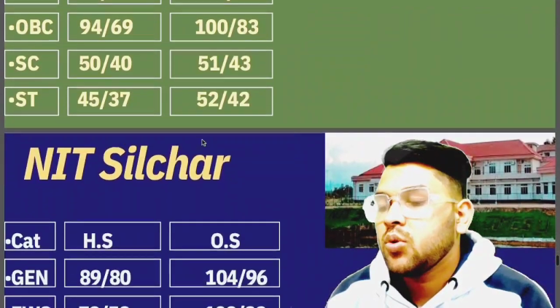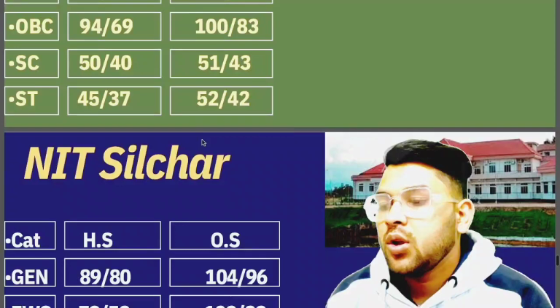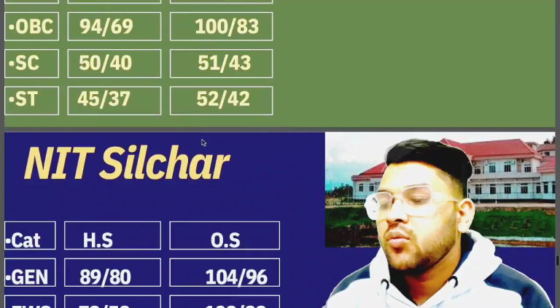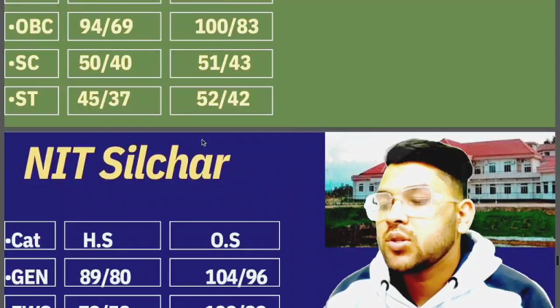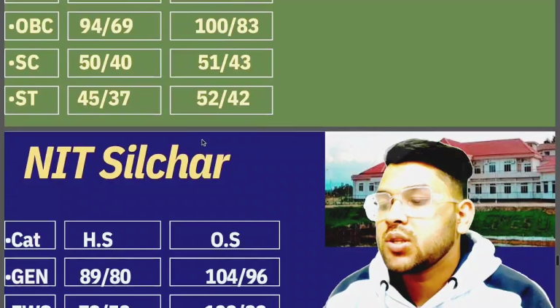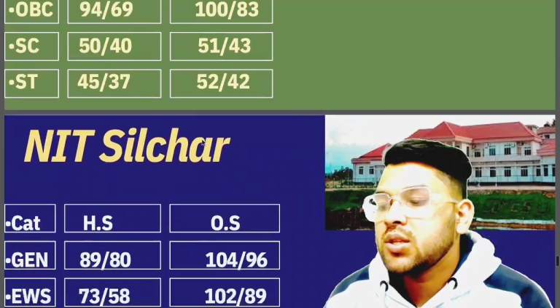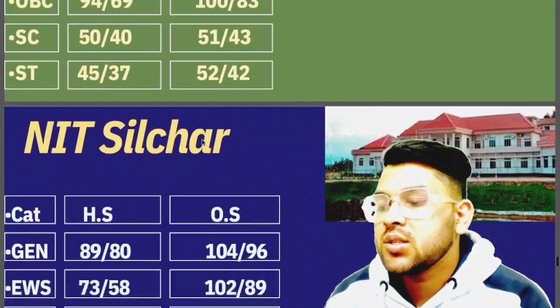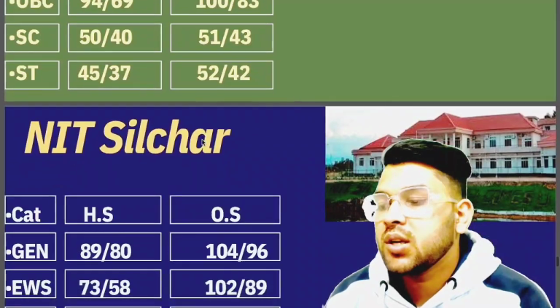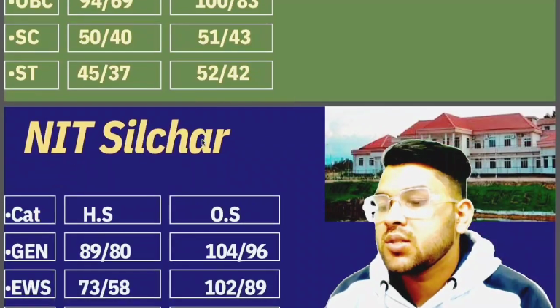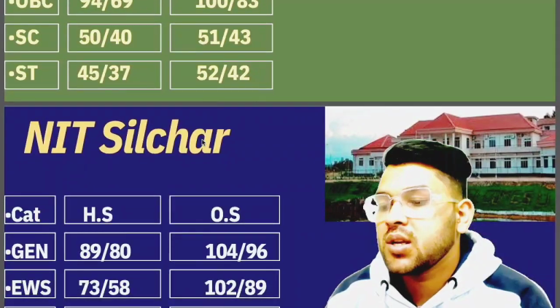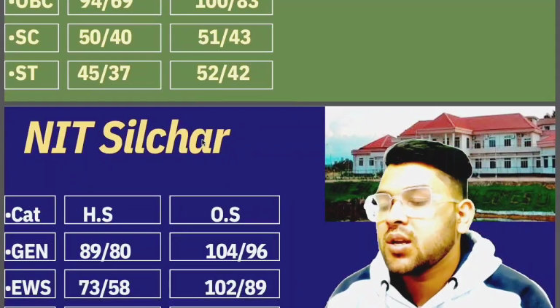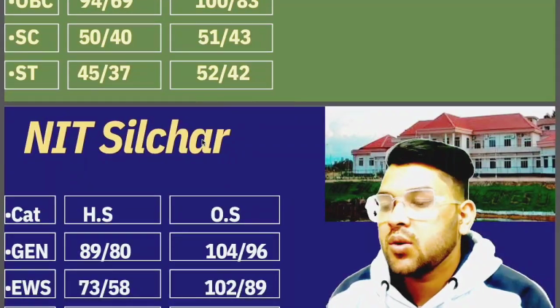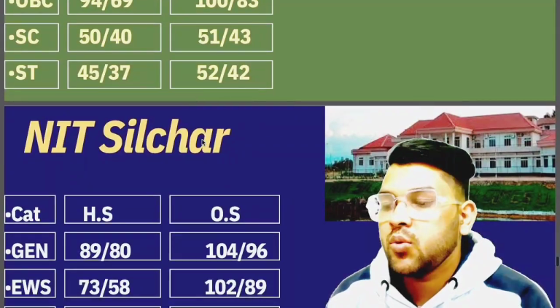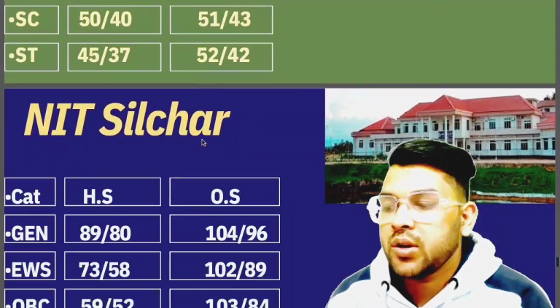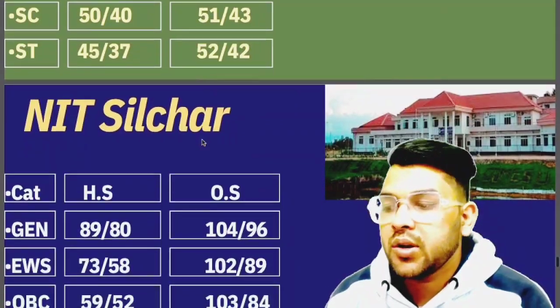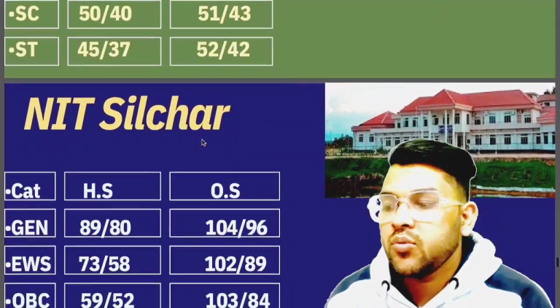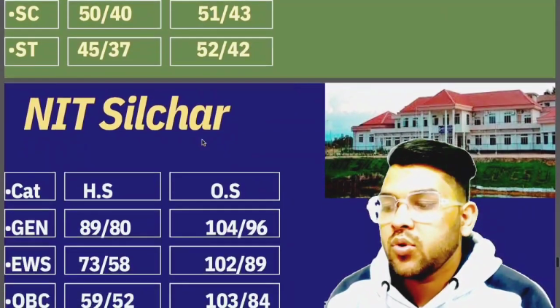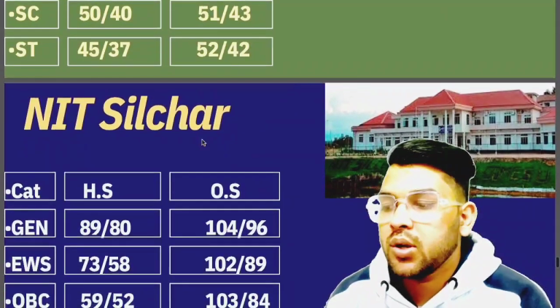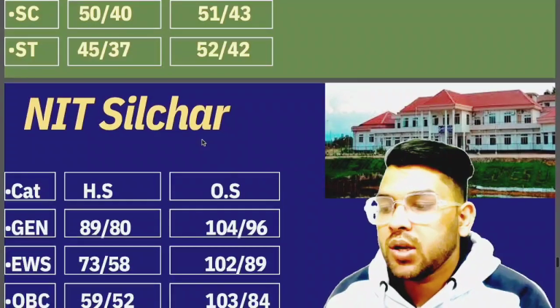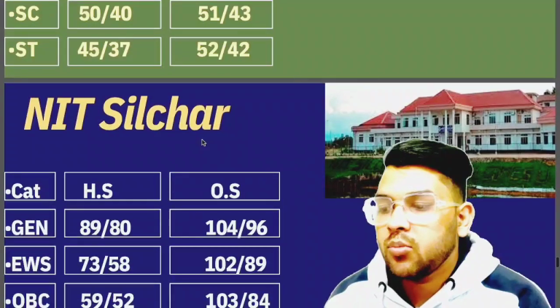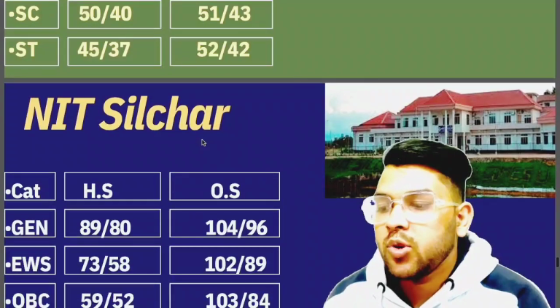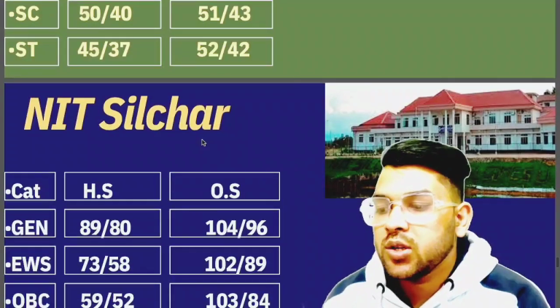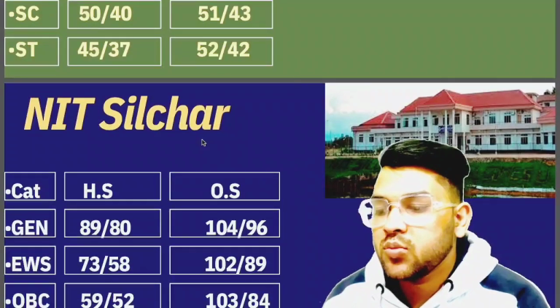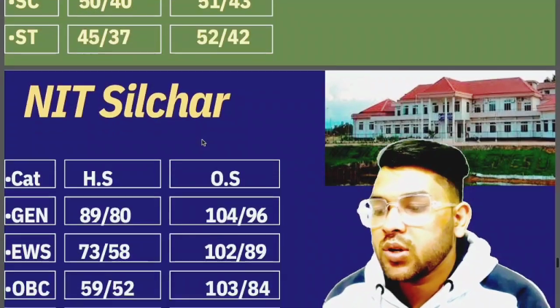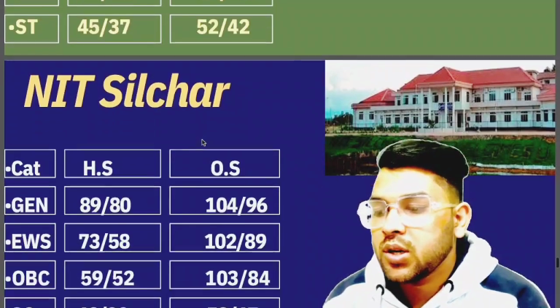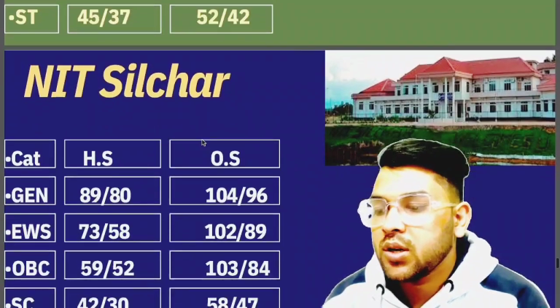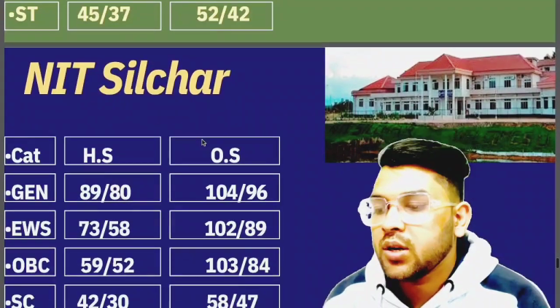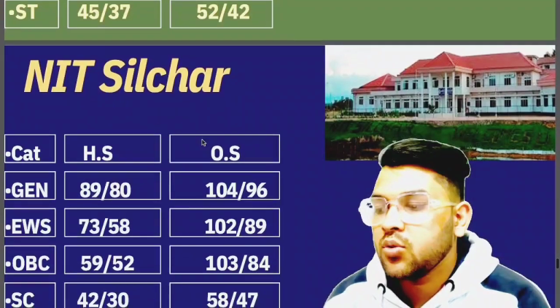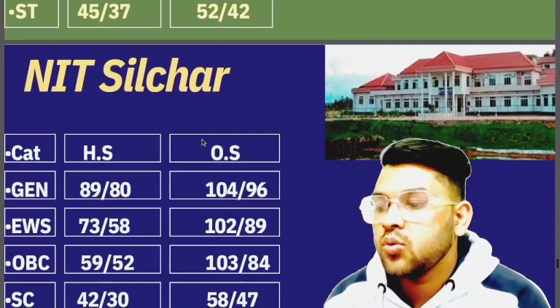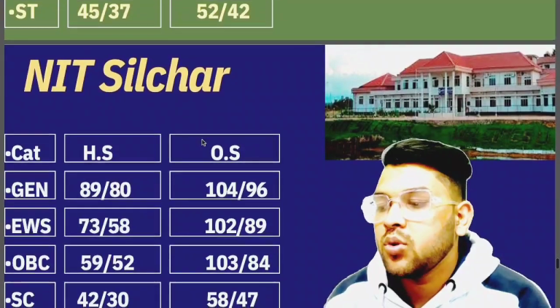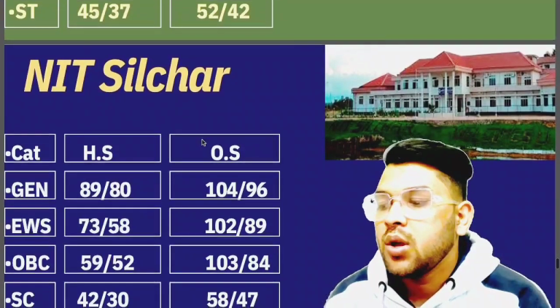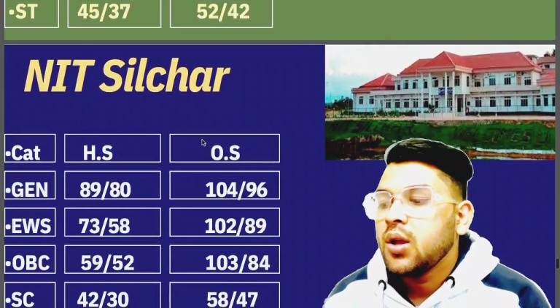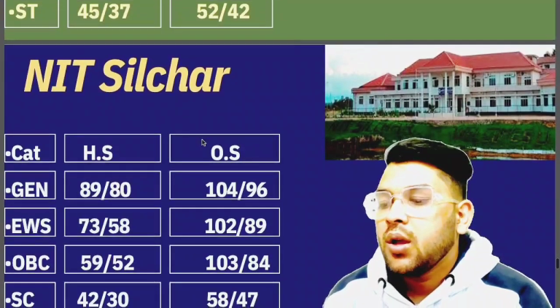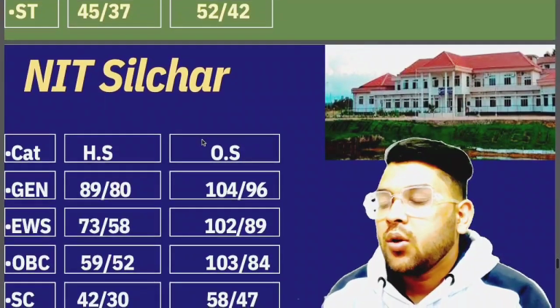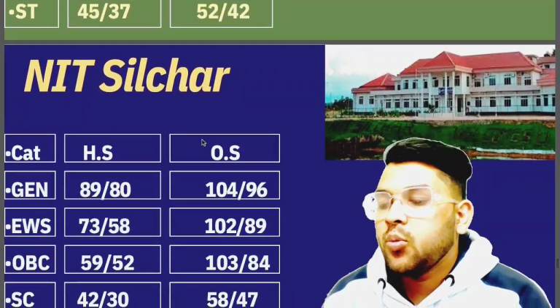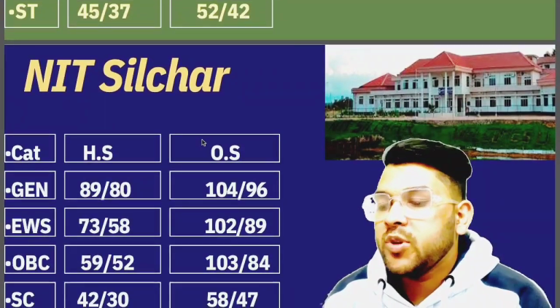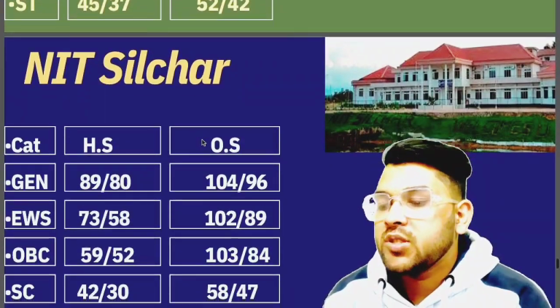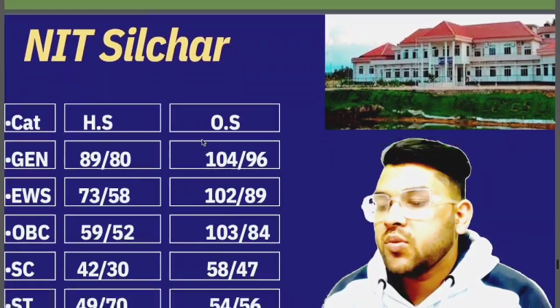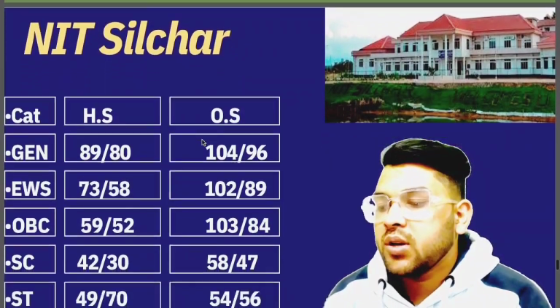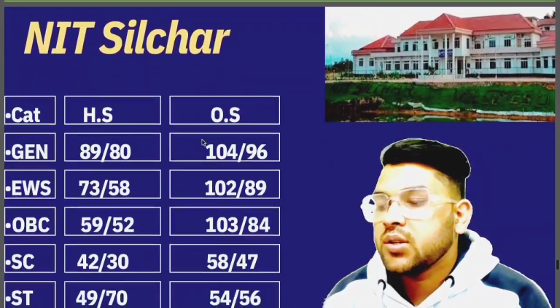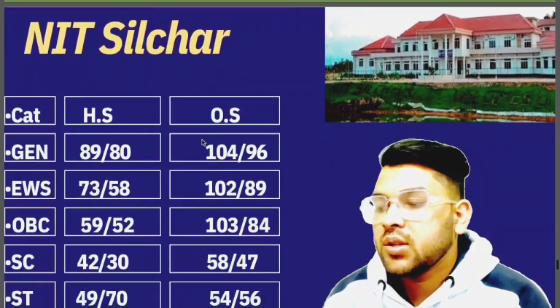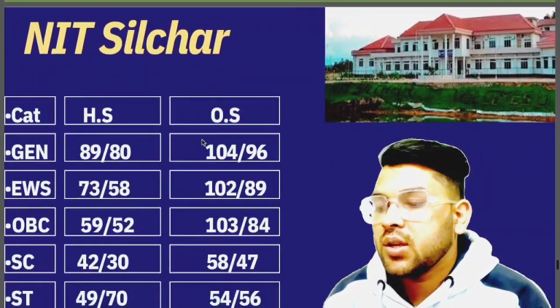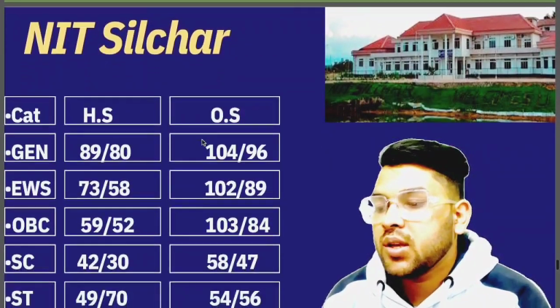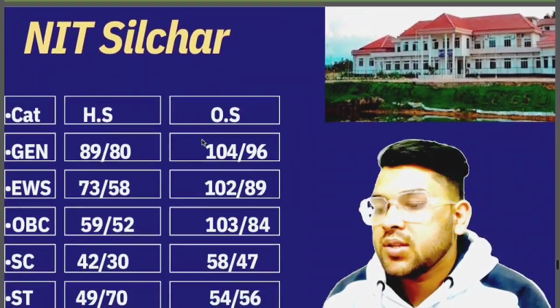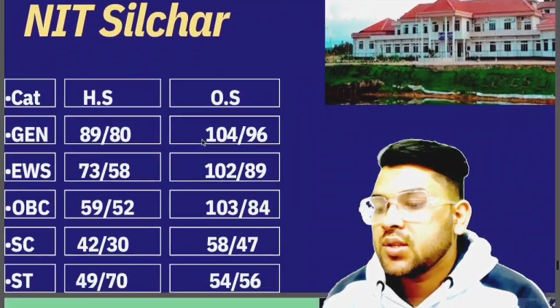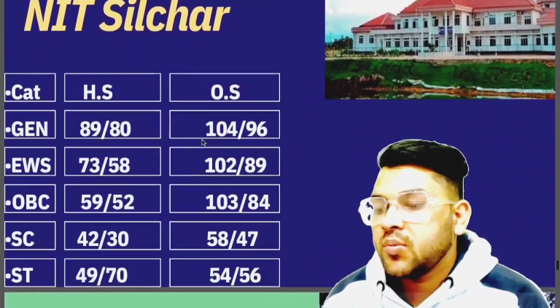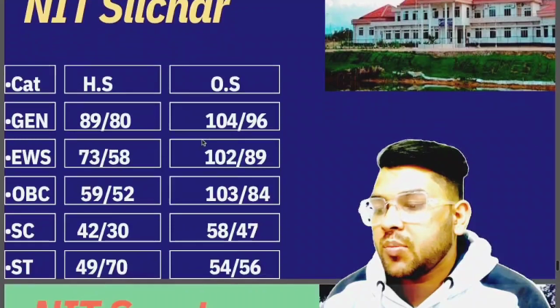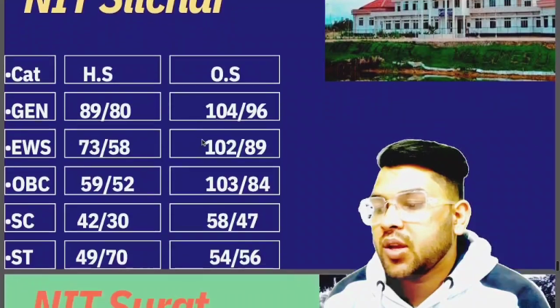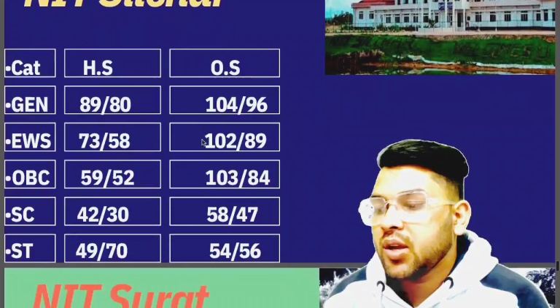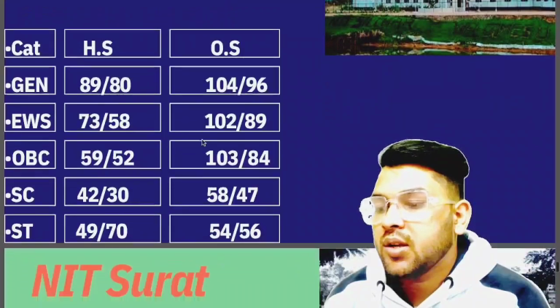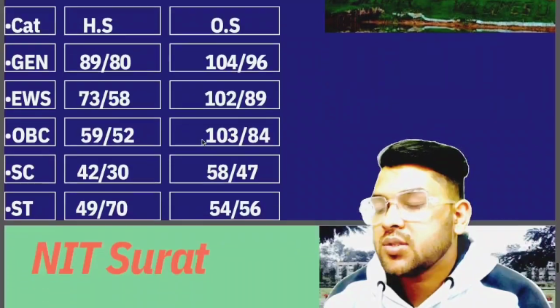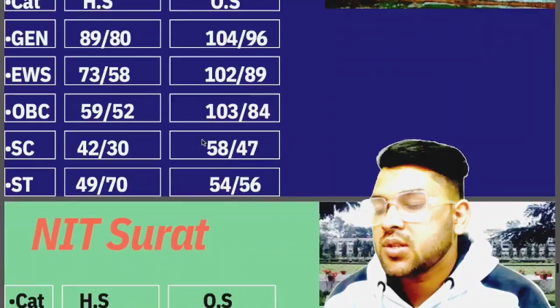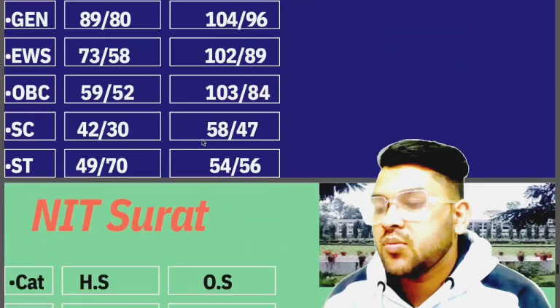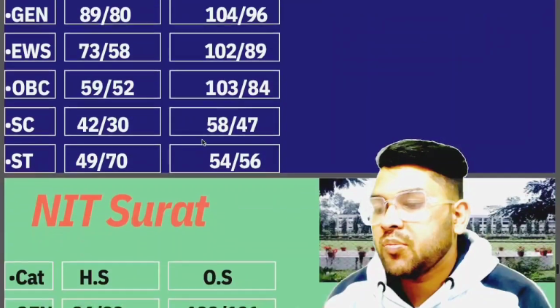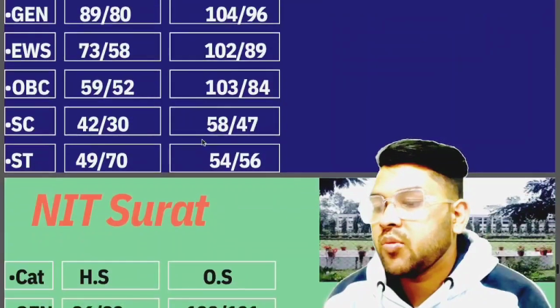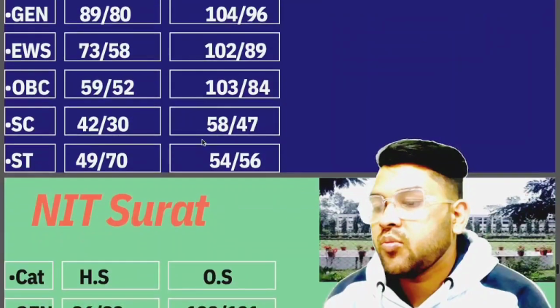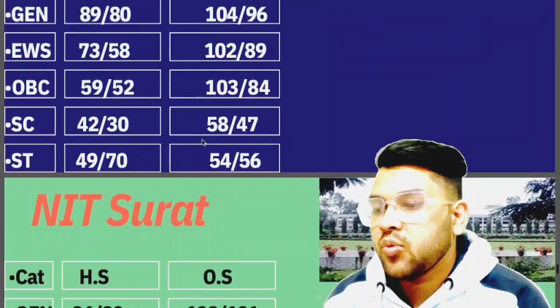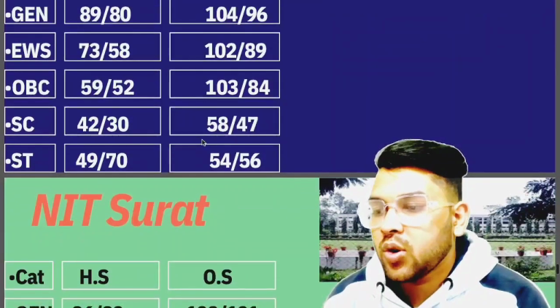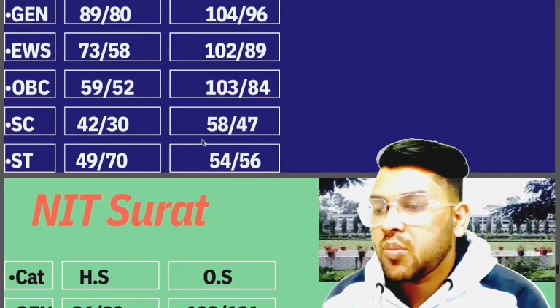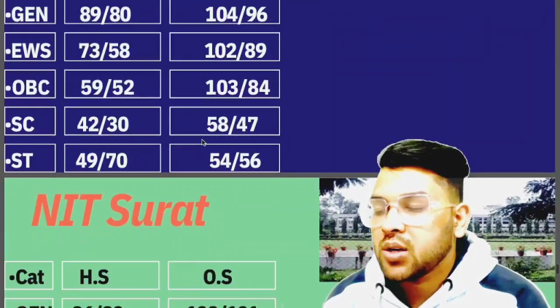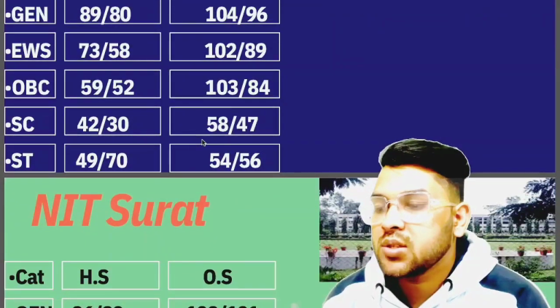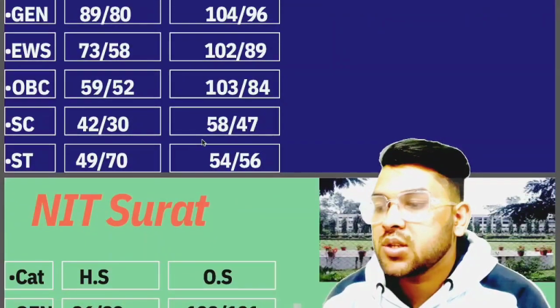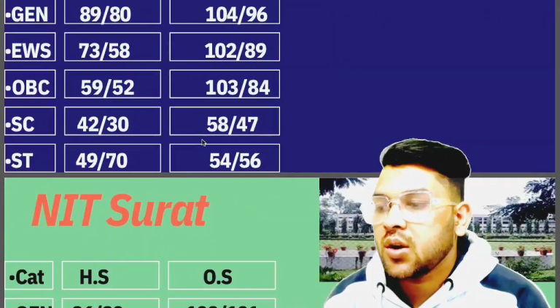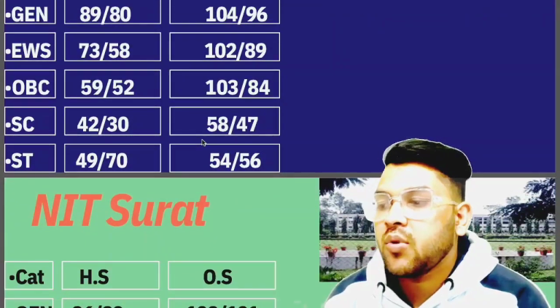For Silchar: General 104, EWS 102, OBC 103, SC 58, ST 54 marks is required.